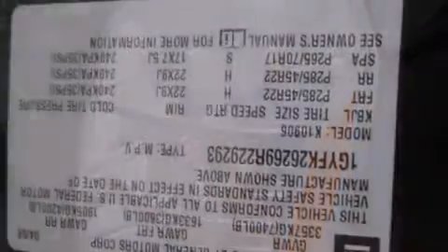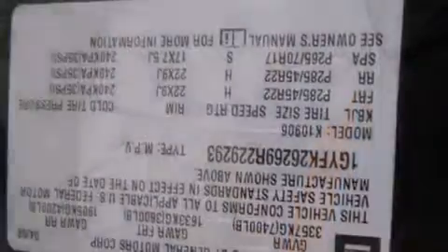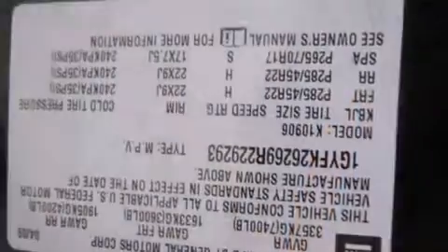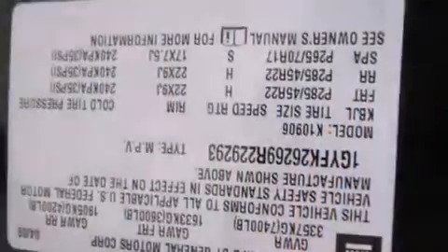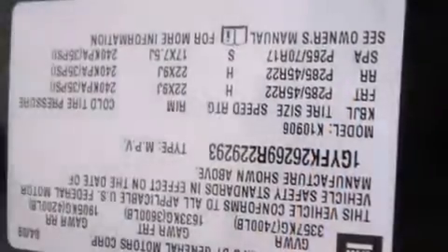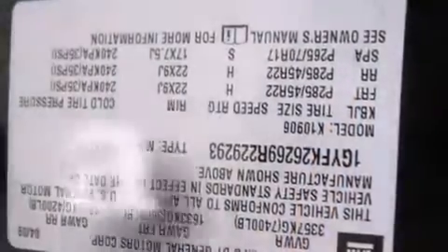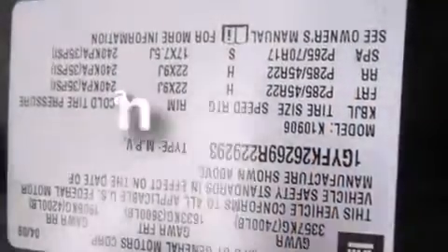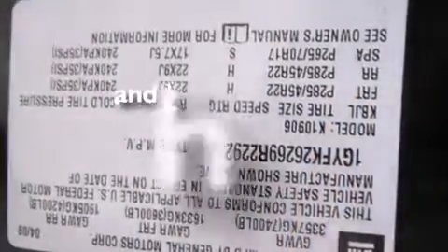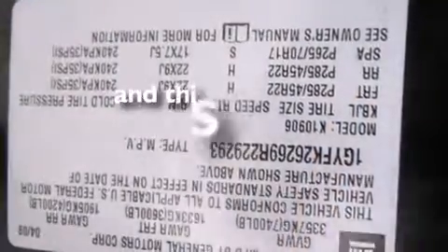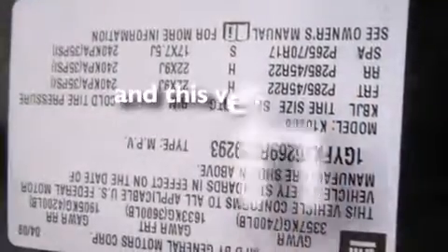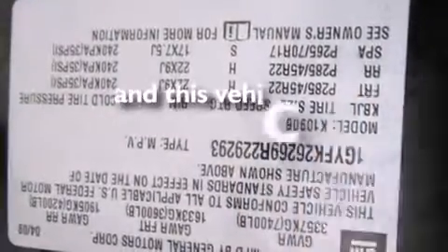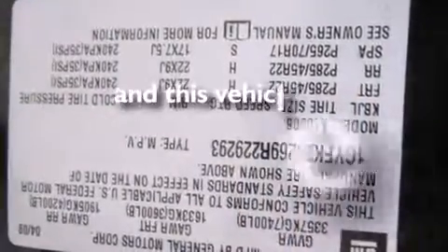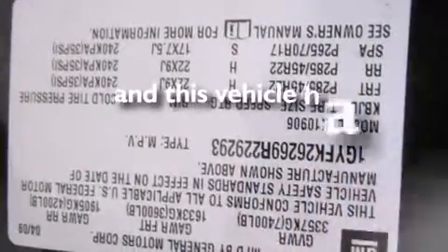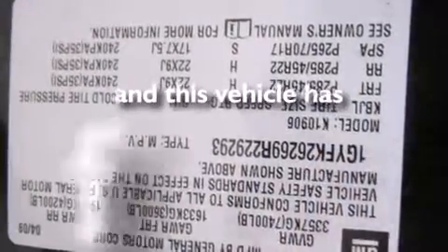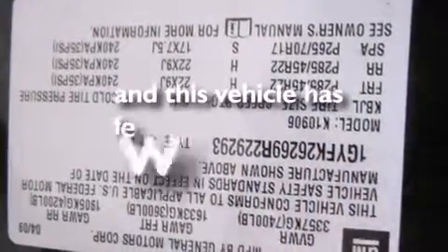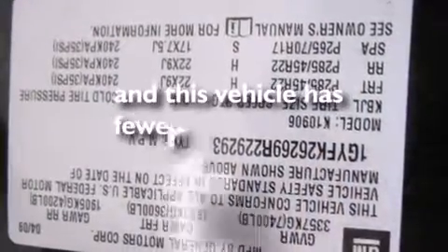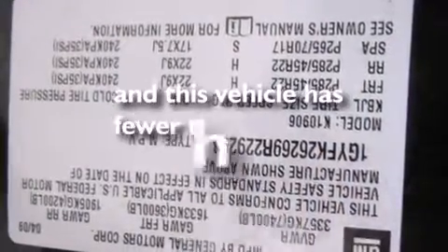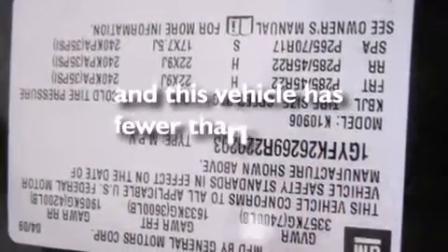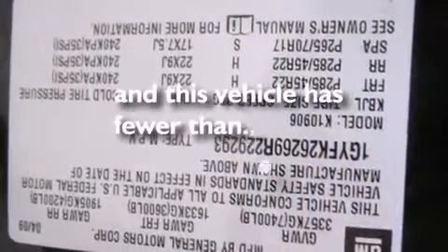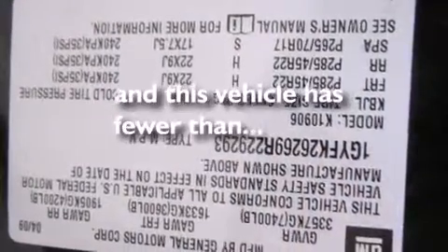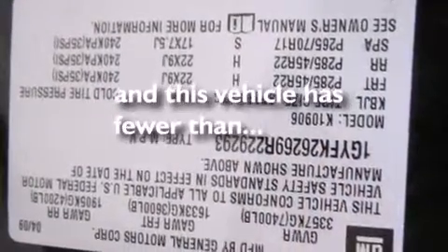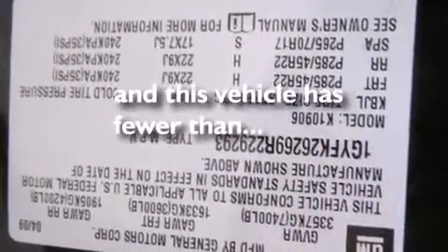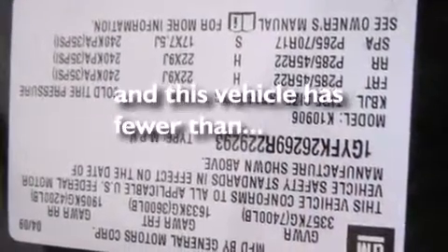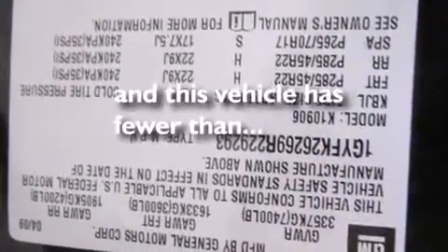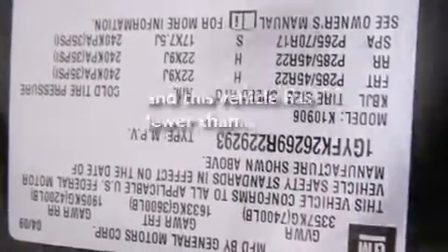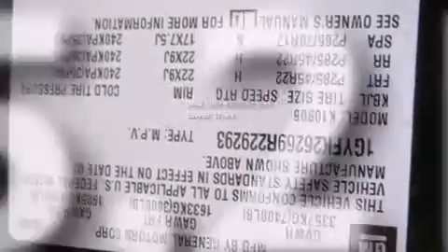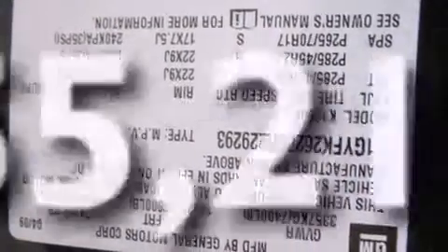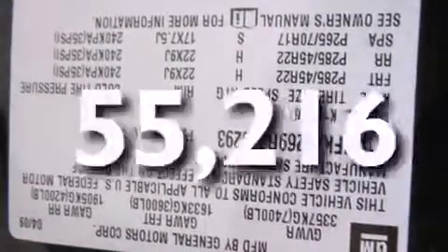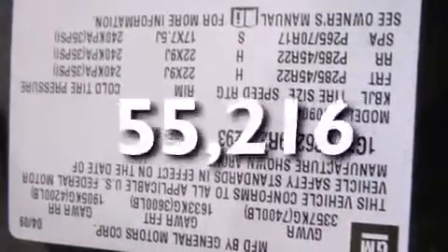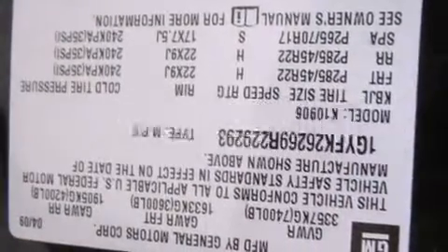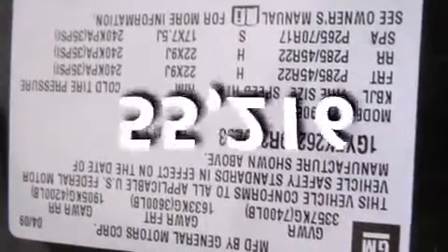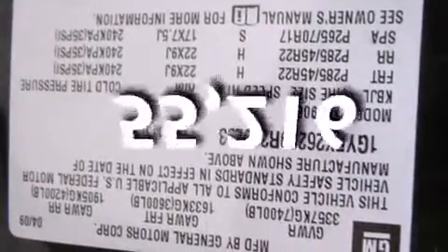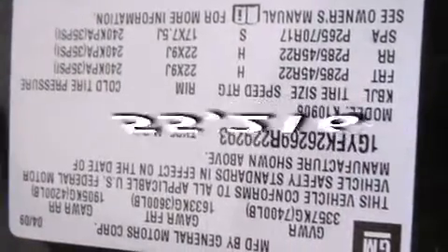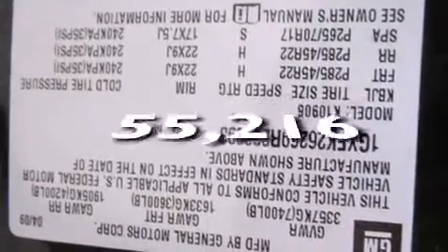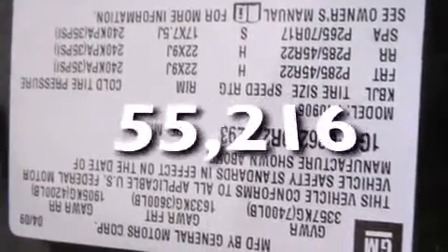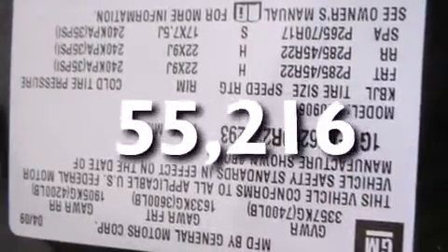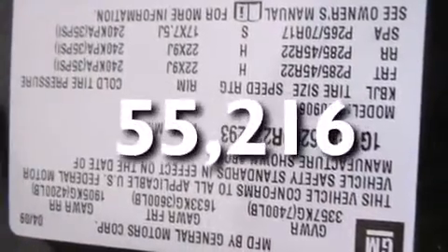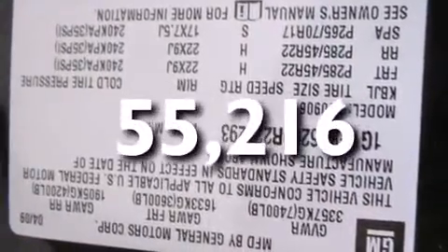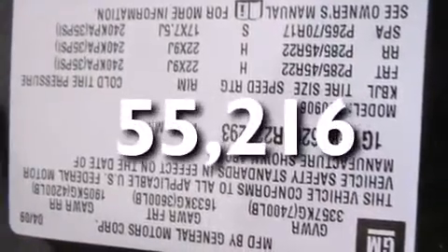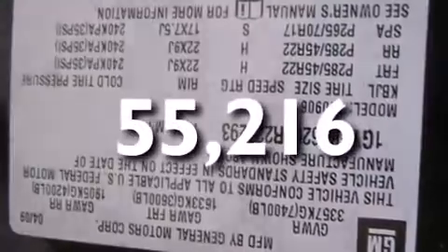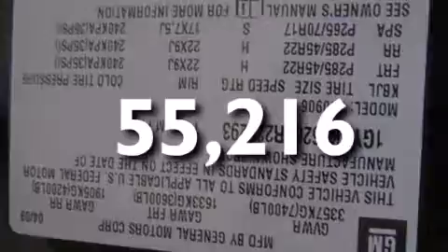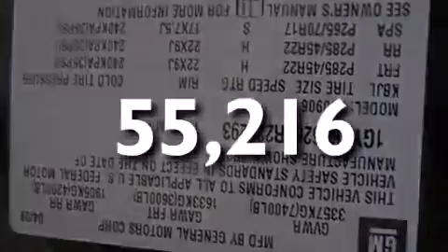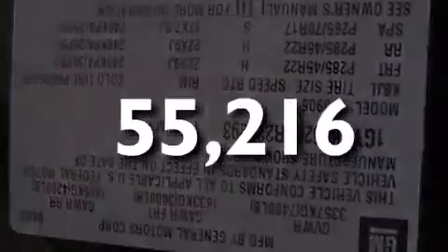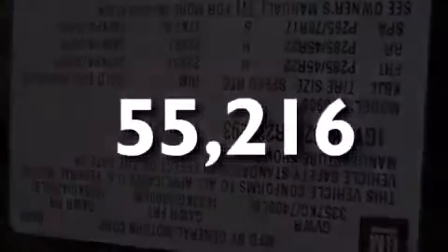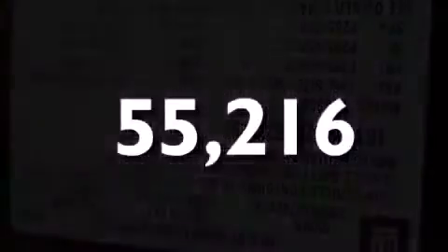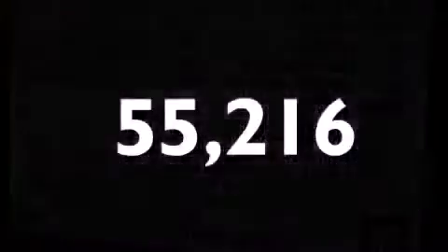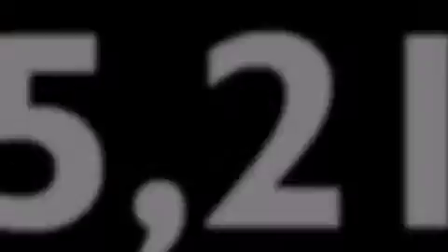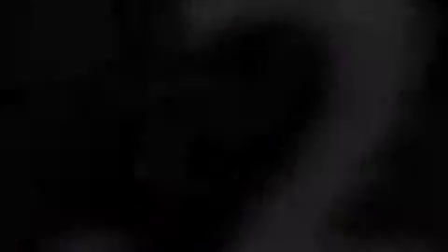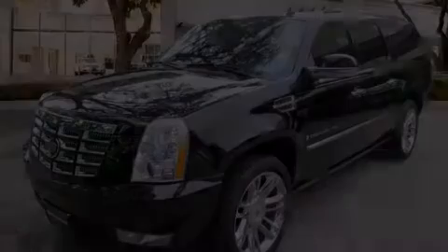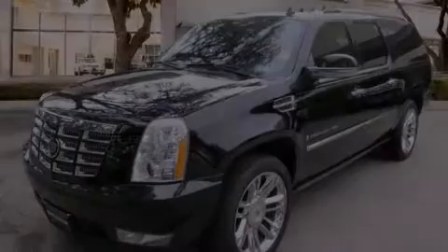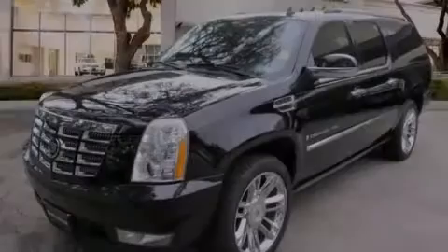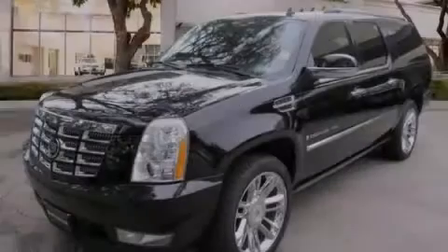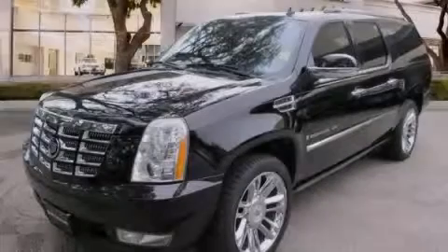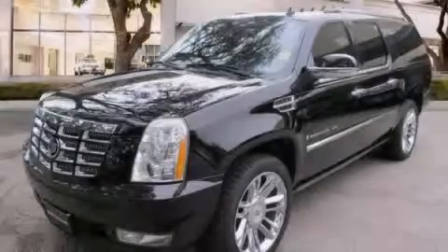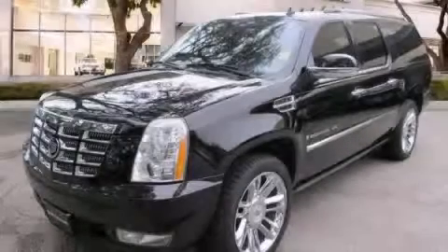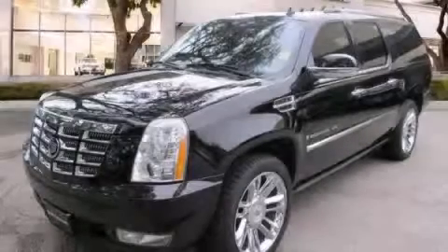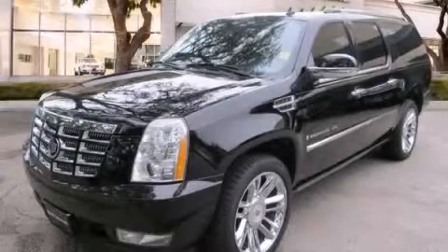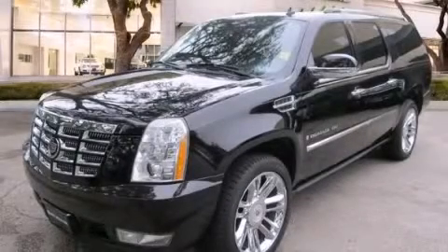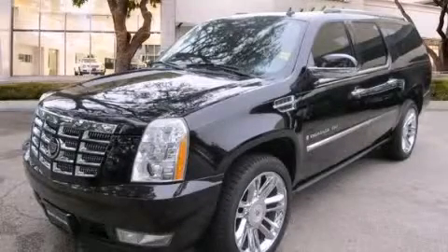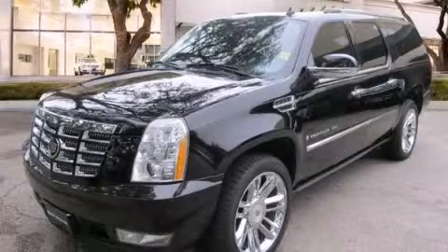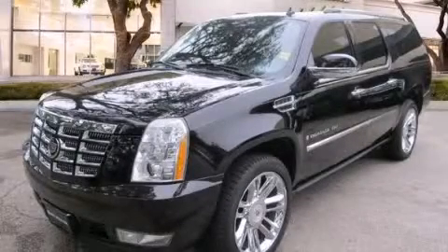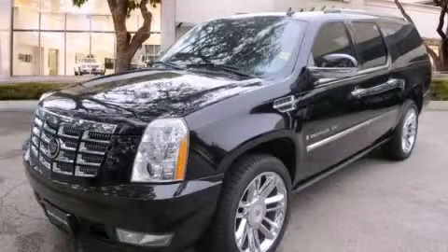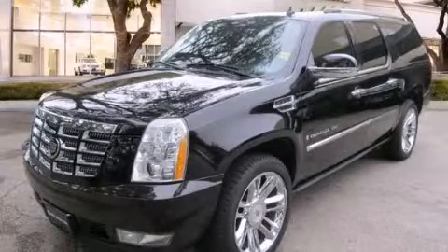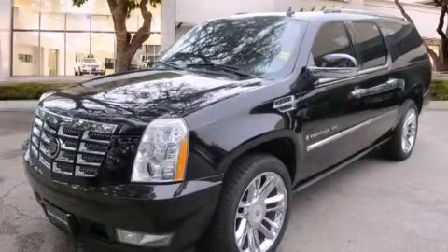And this vehicle has fewer than 56,000 miles on the odometer. Stop by today and test drive this automobile for yourself.